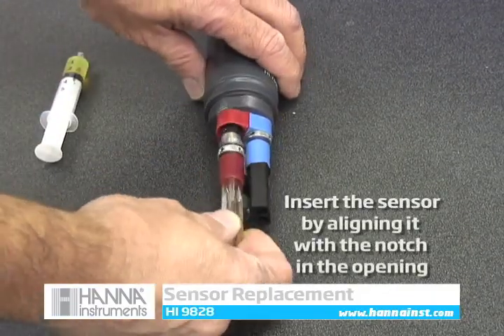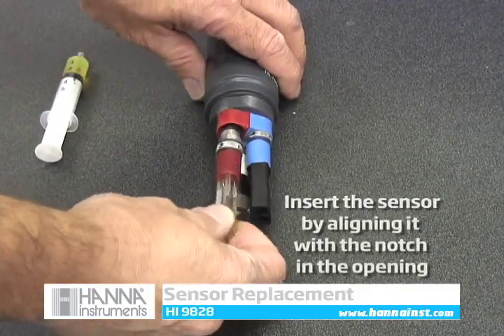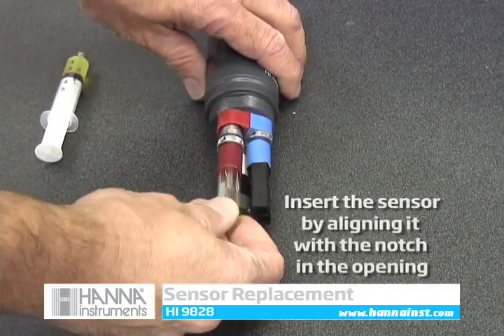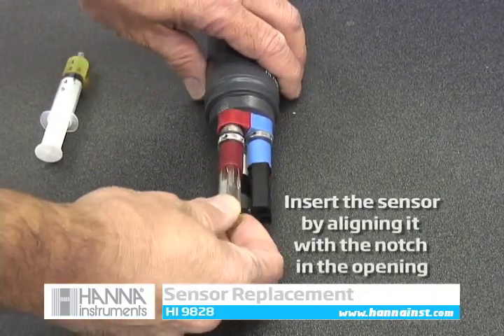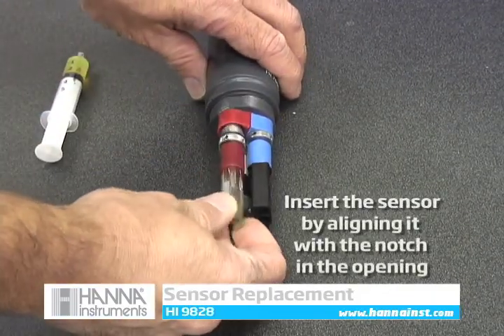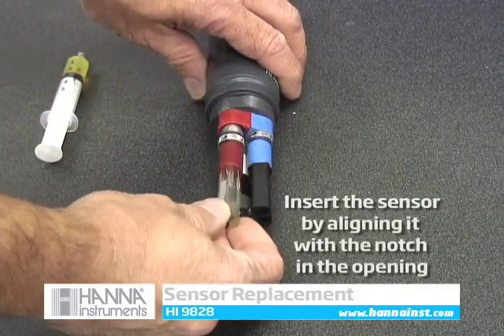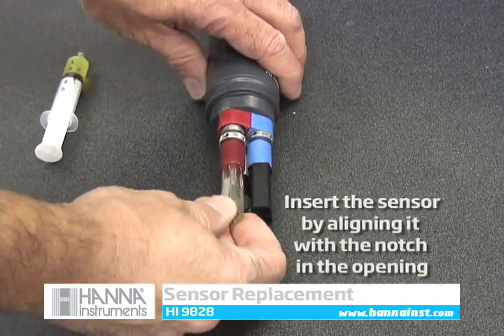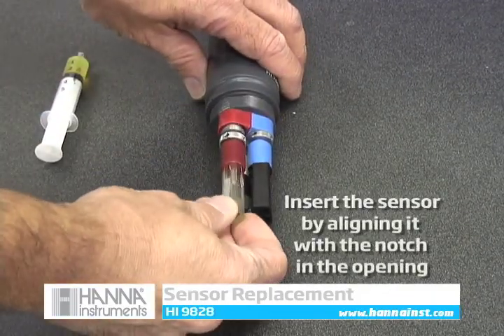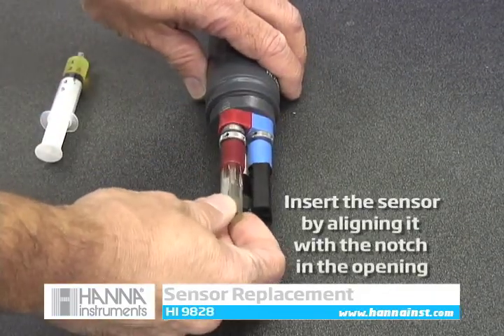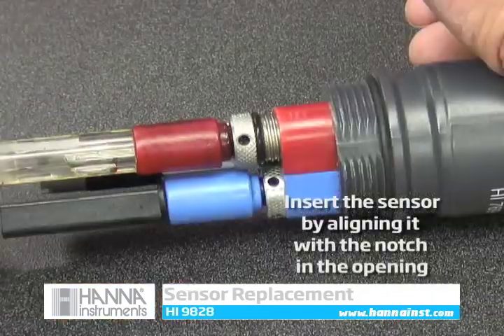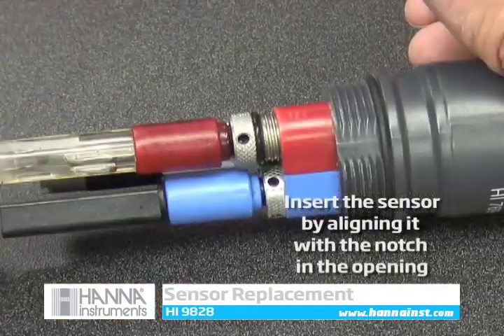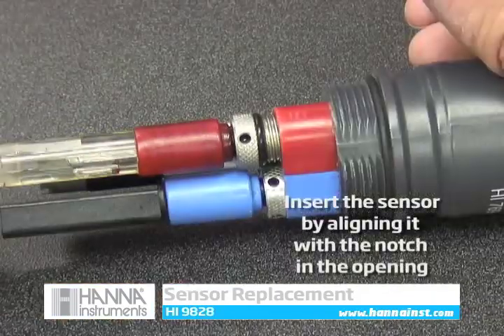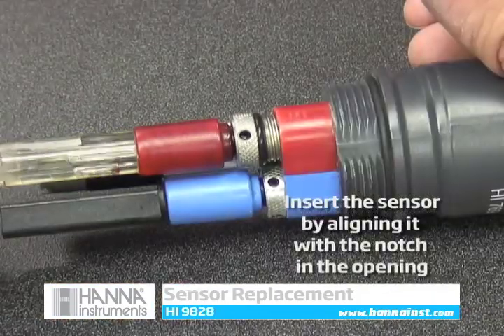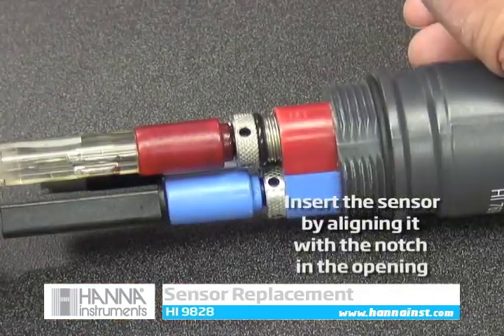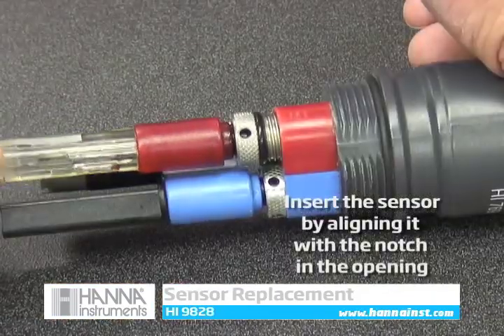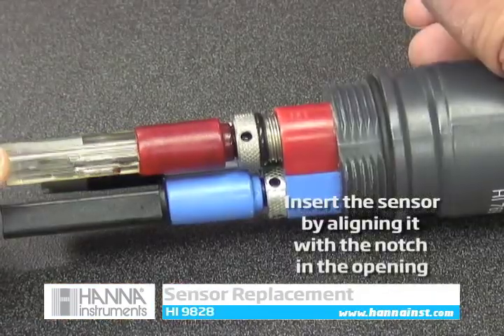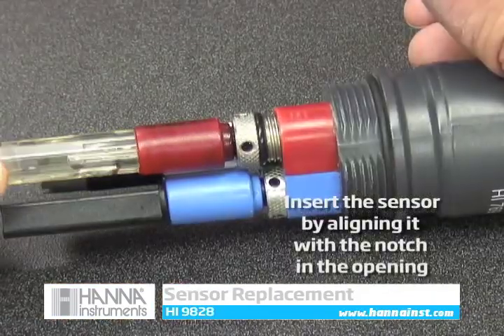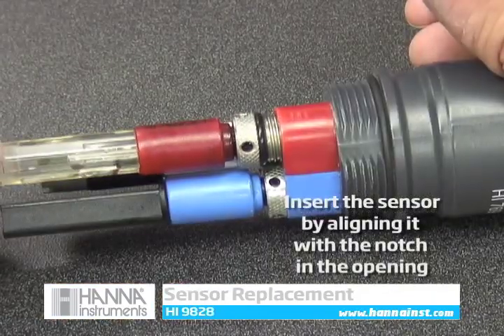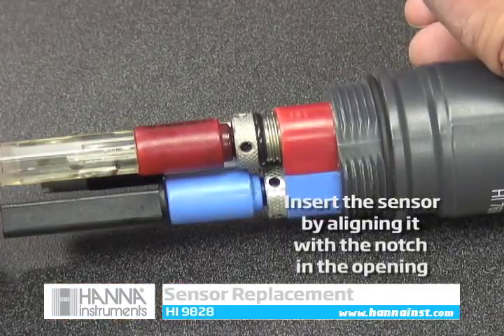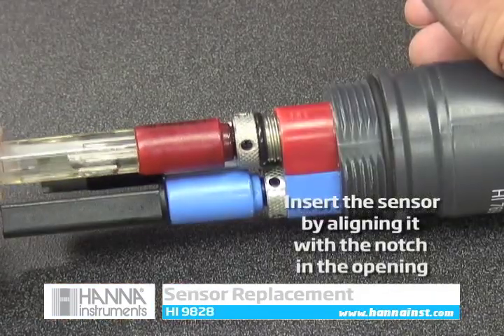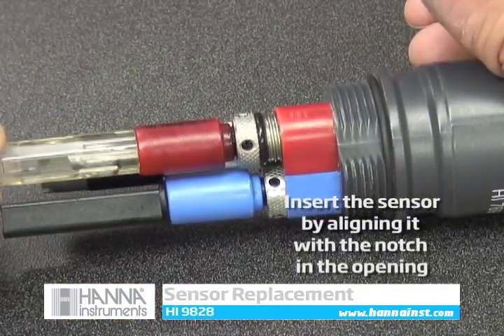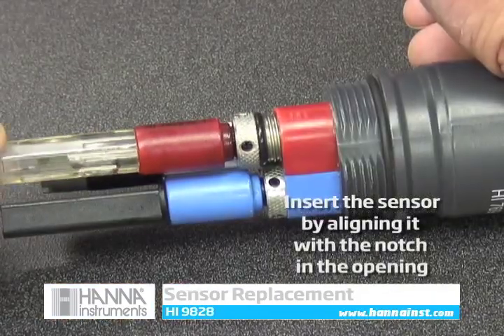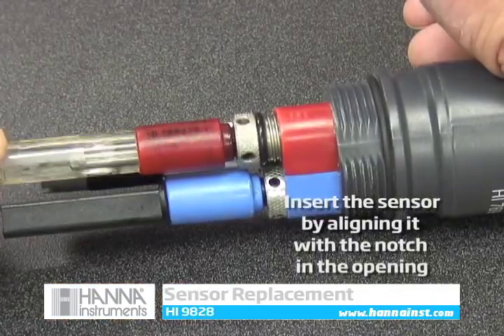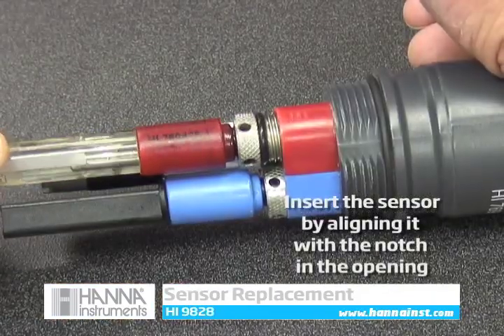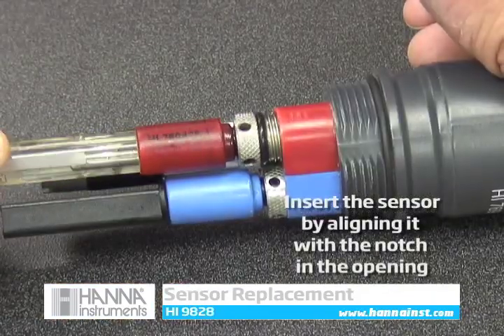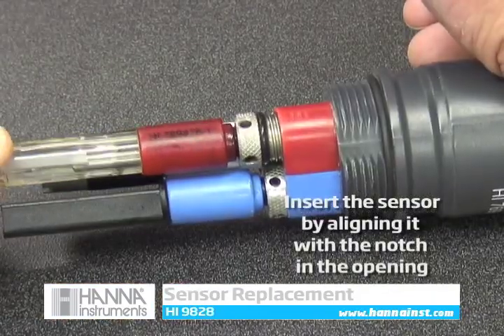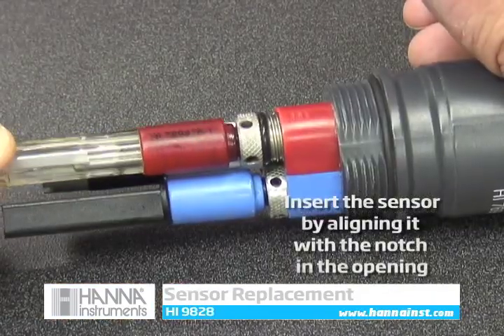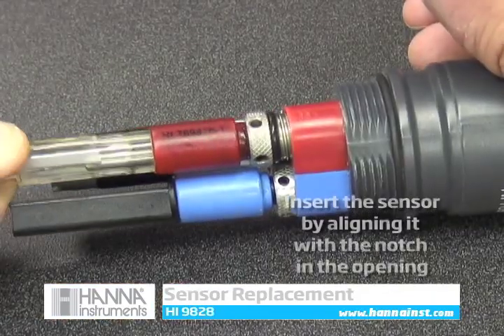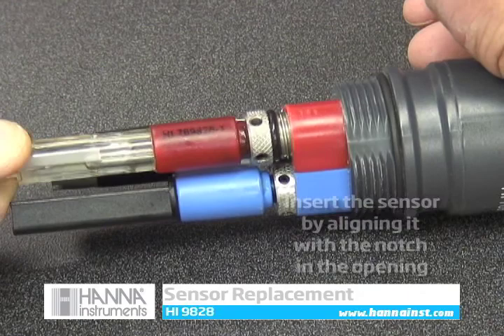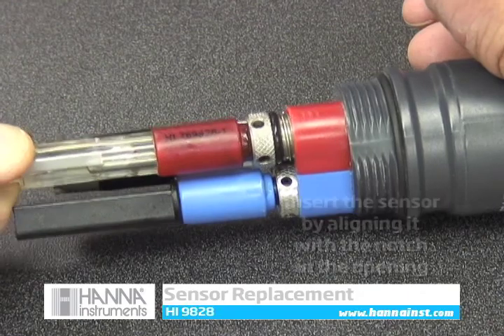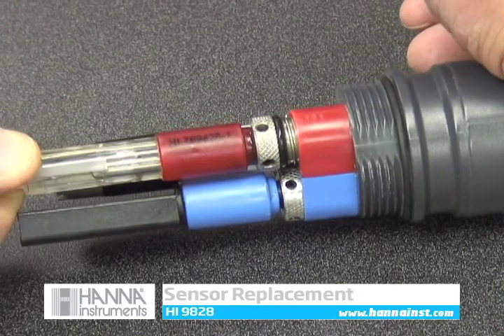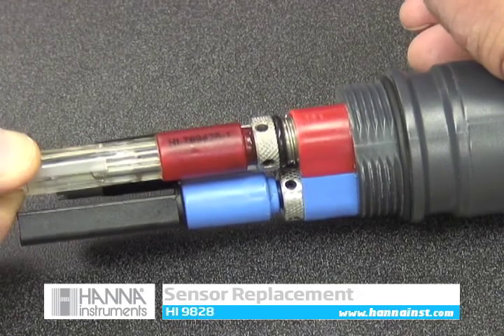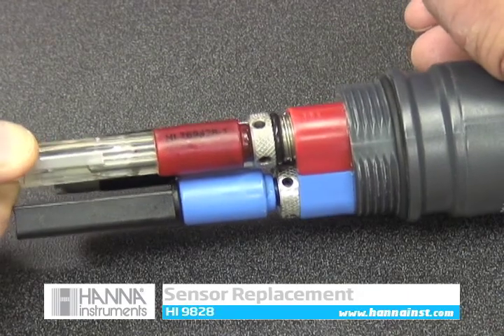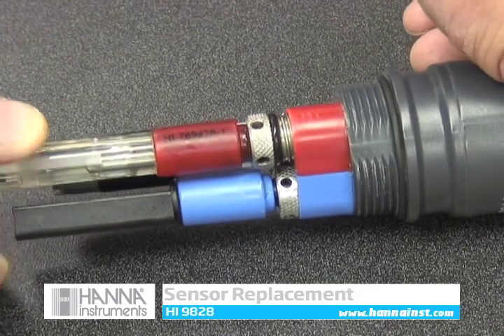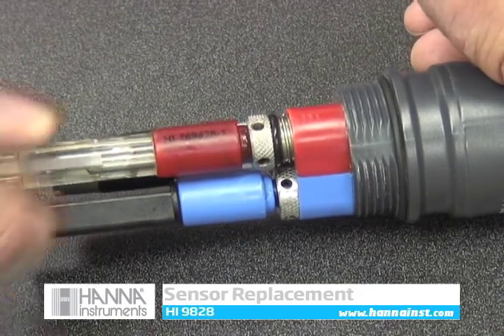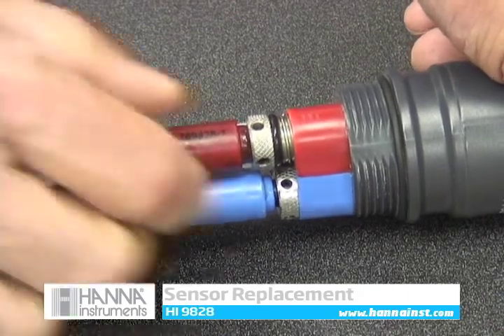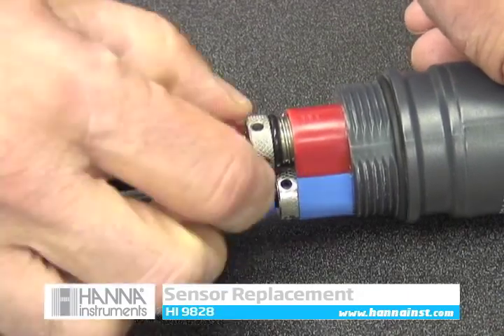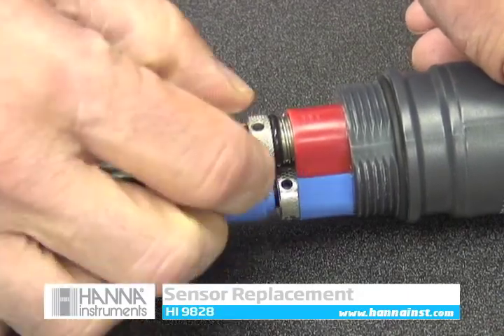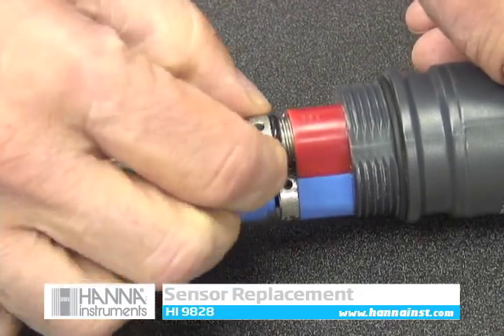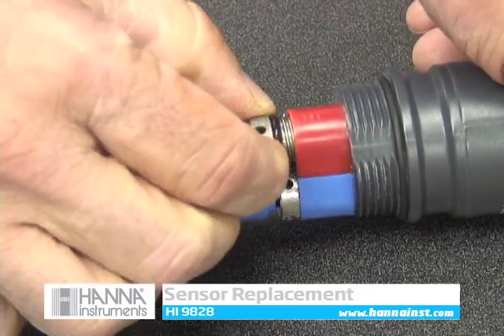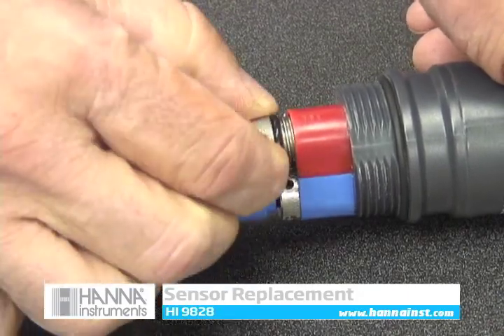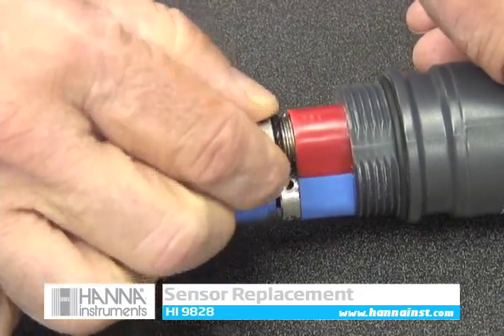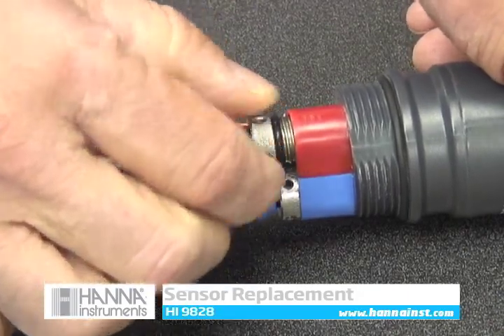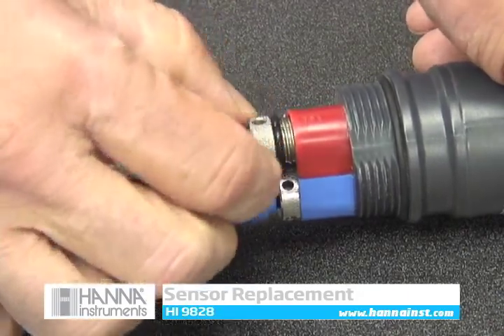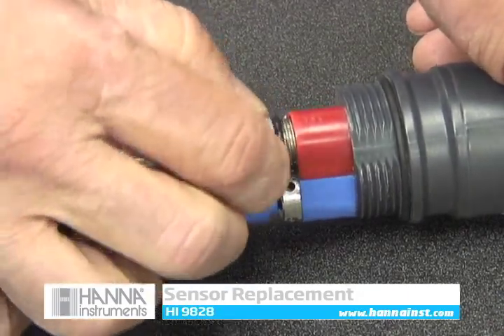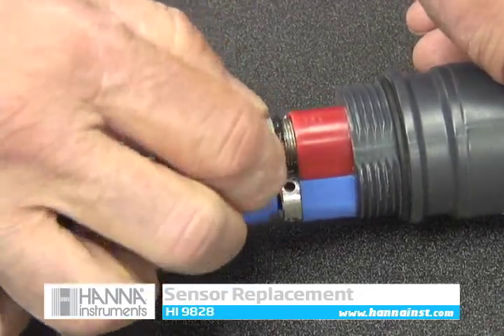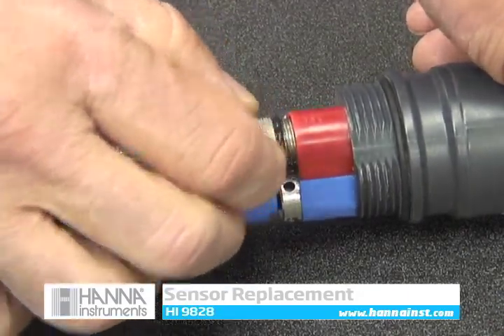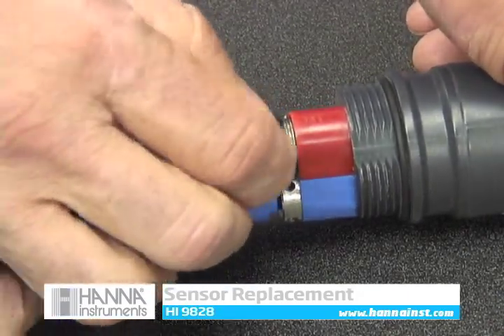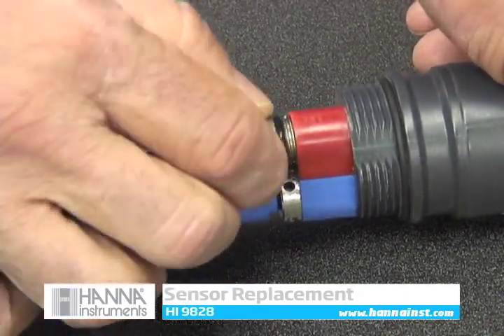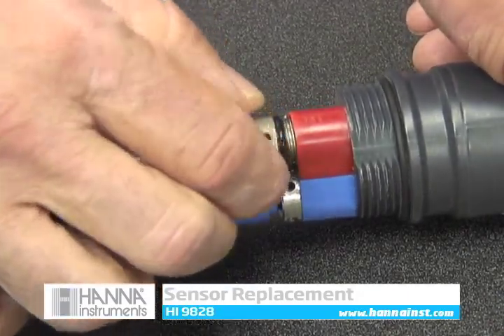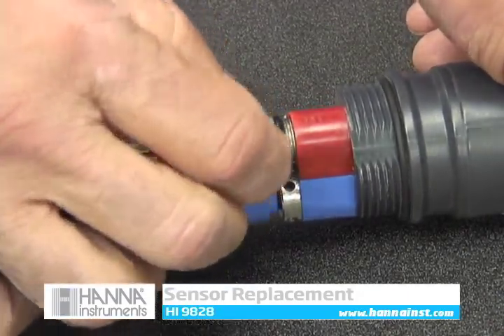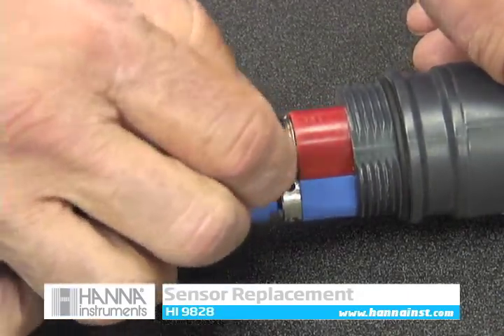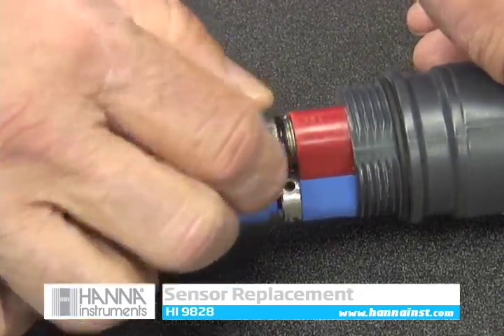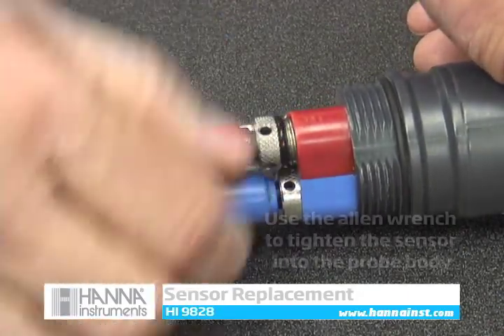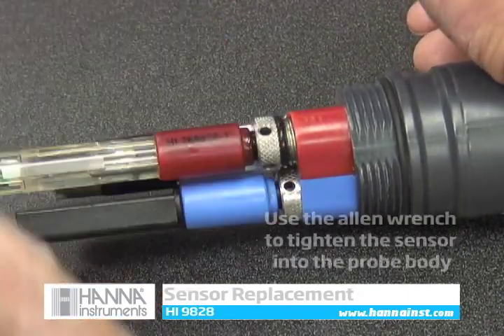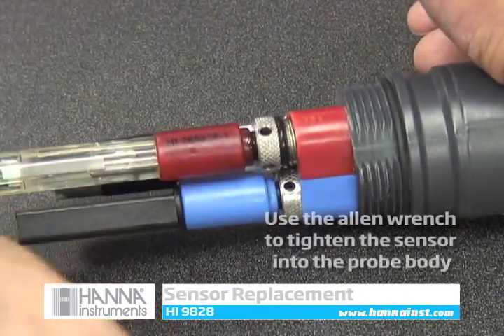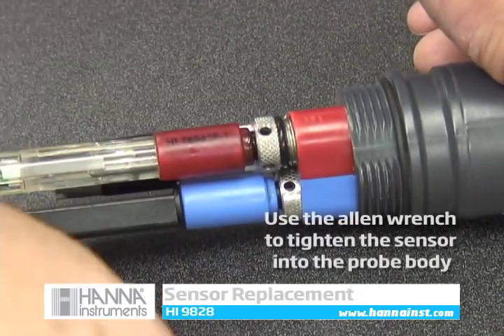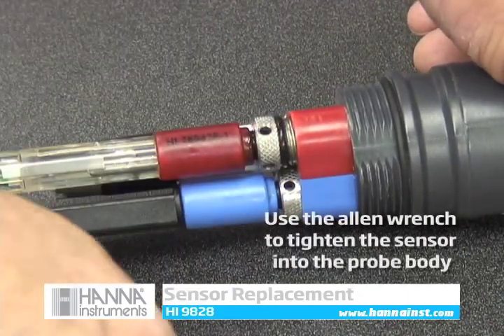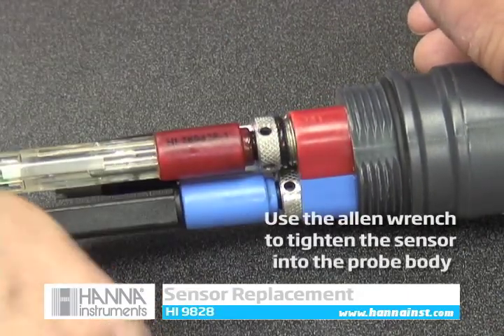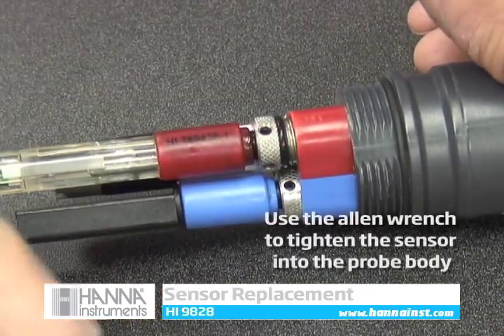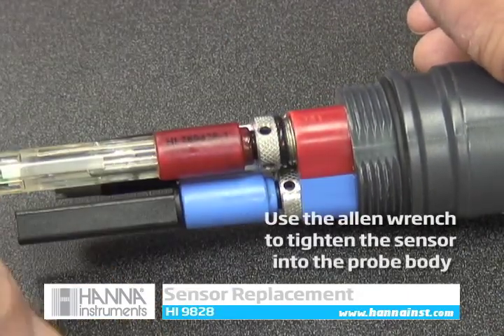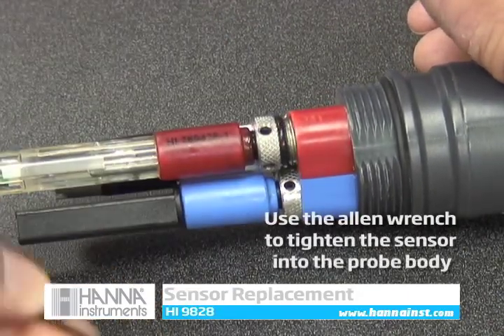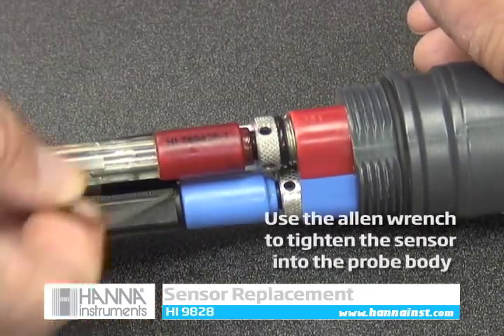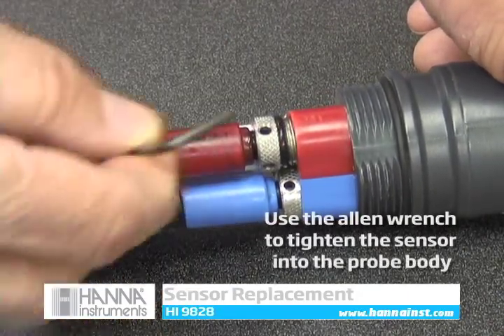Next, insert the sensor into the sonde by aligning the notches and using the supplied allen wrench to tighten the sensor's metal ring to create a secure seal.